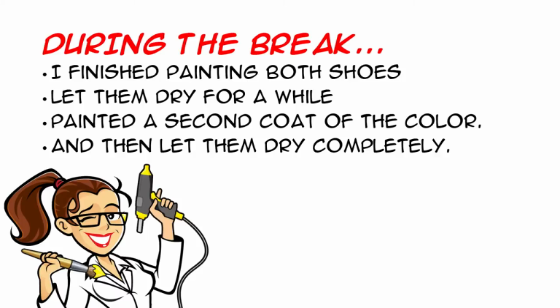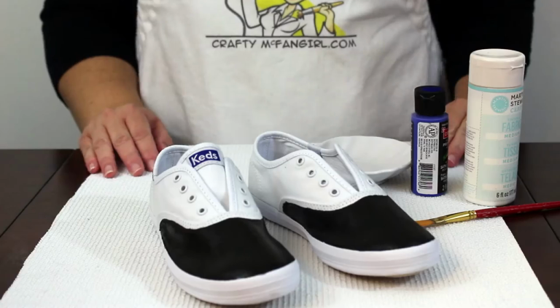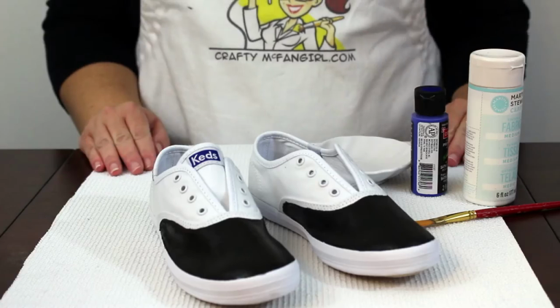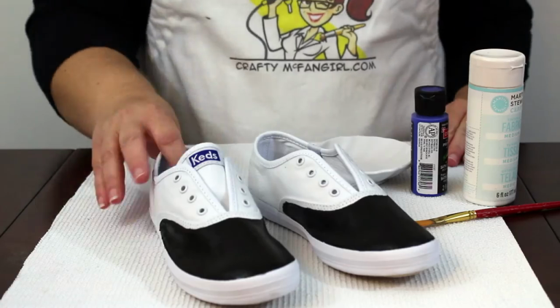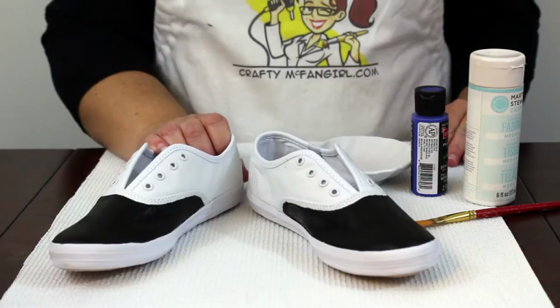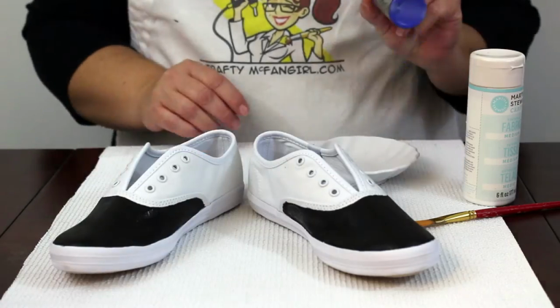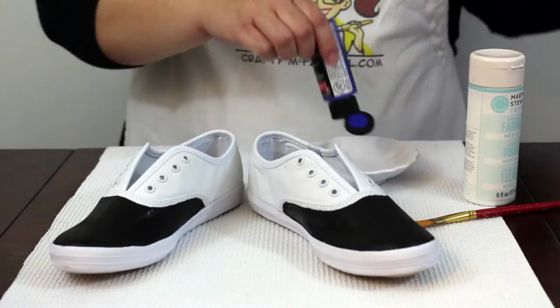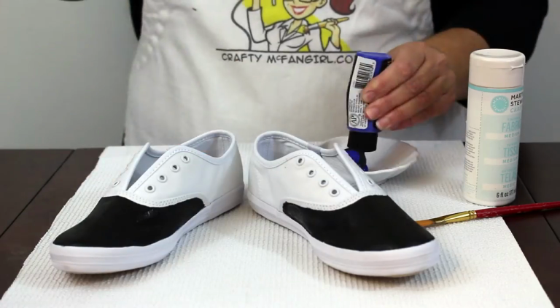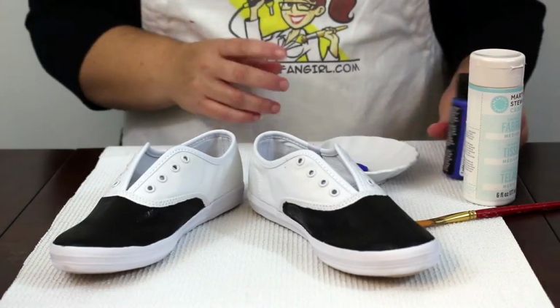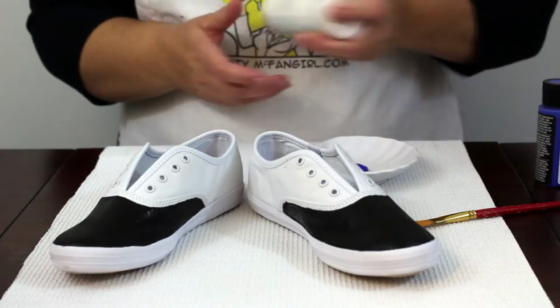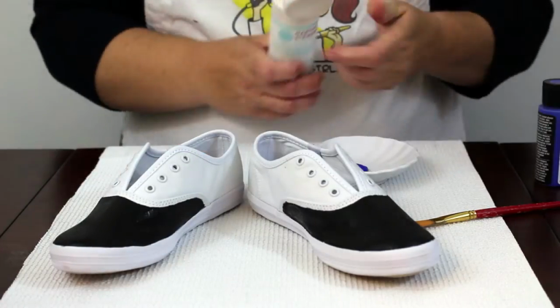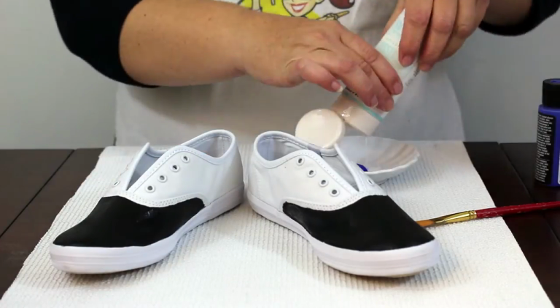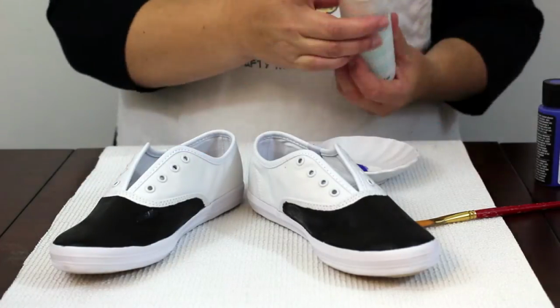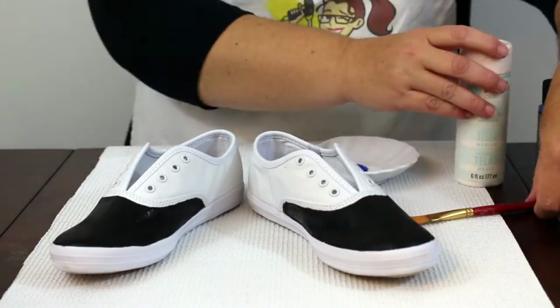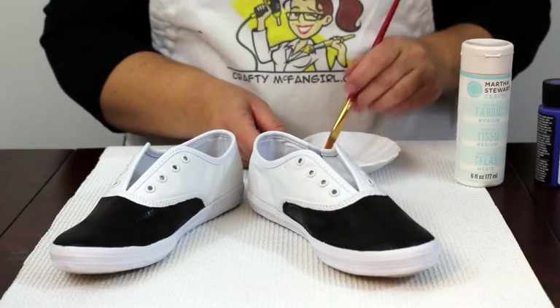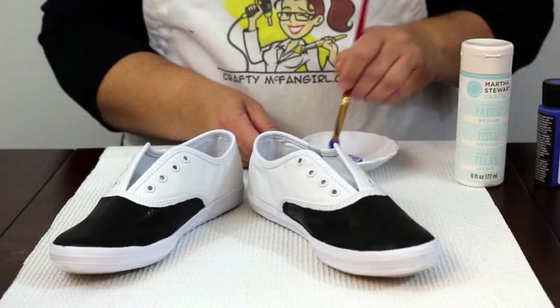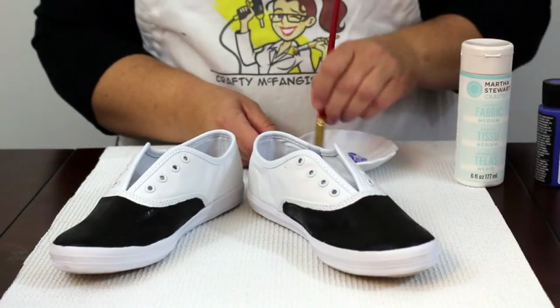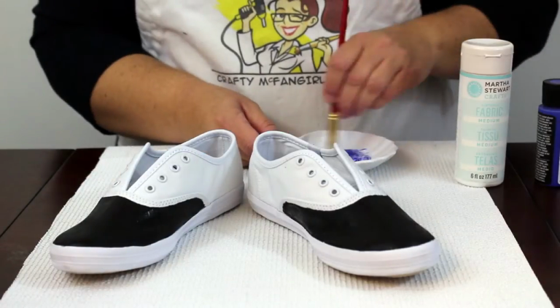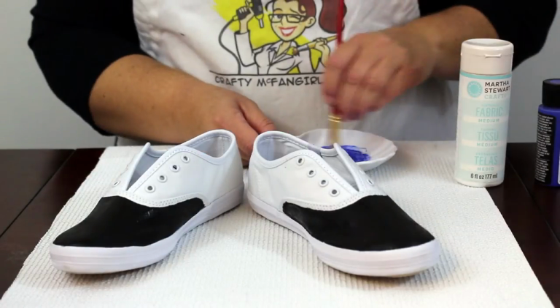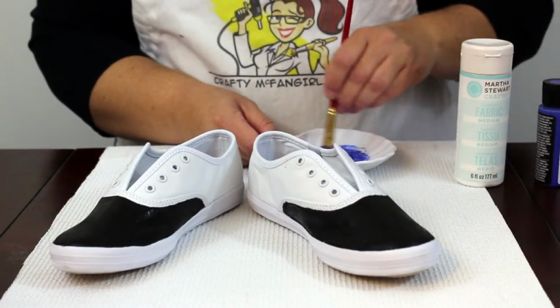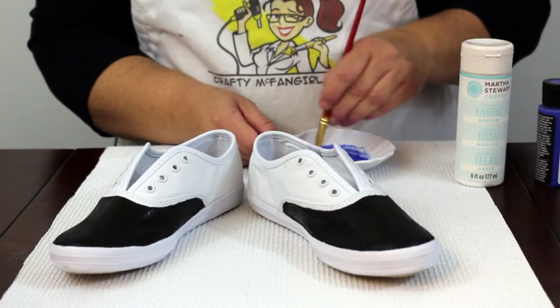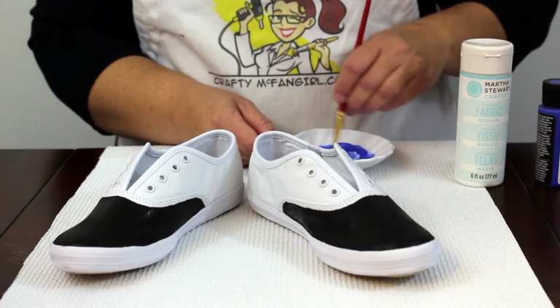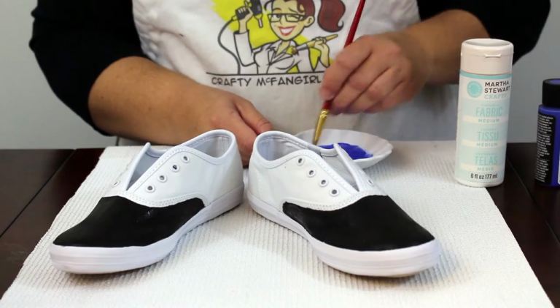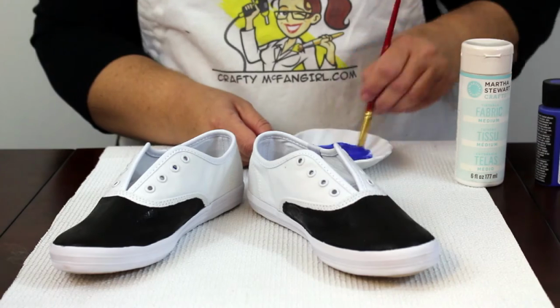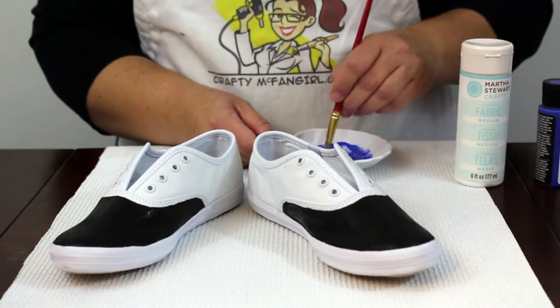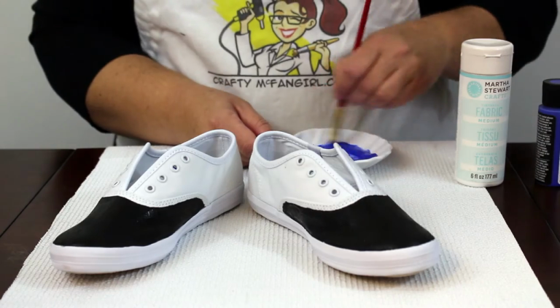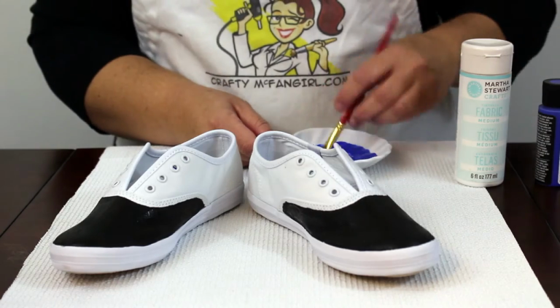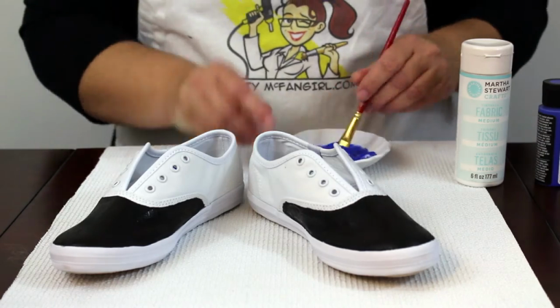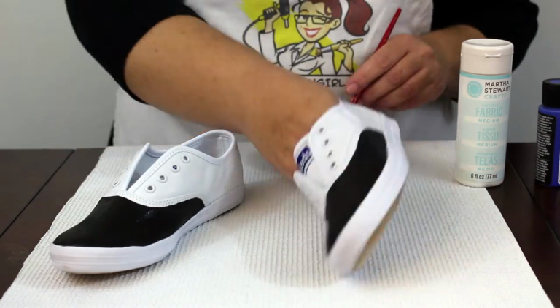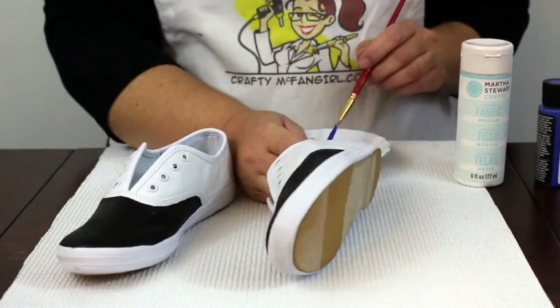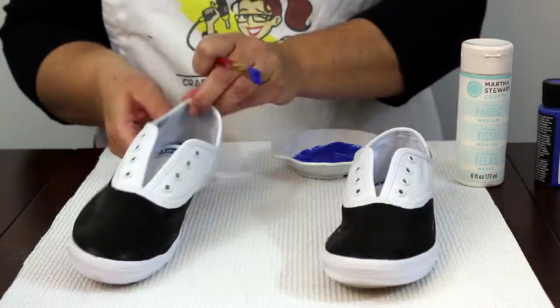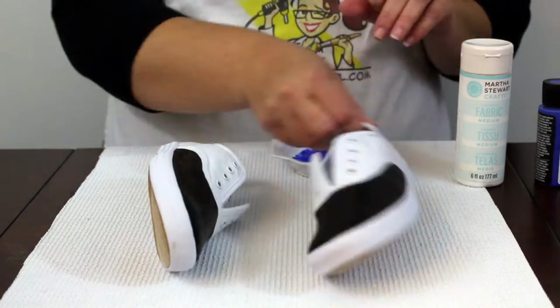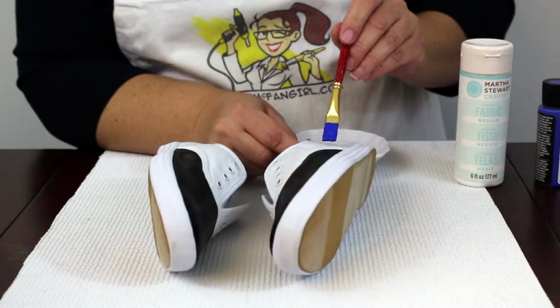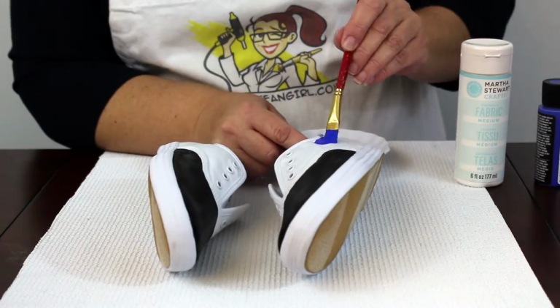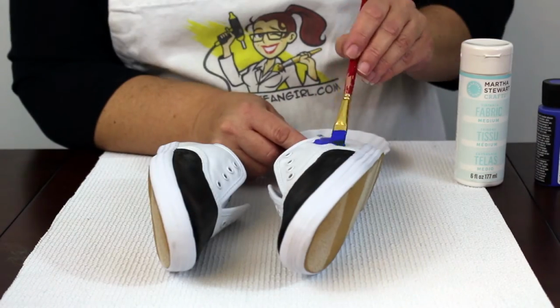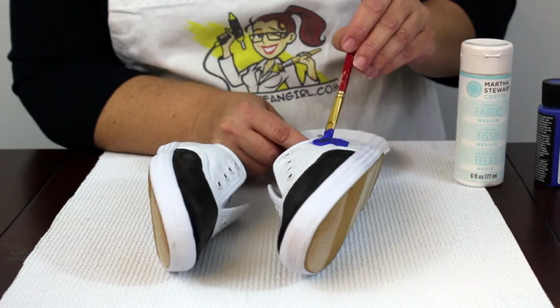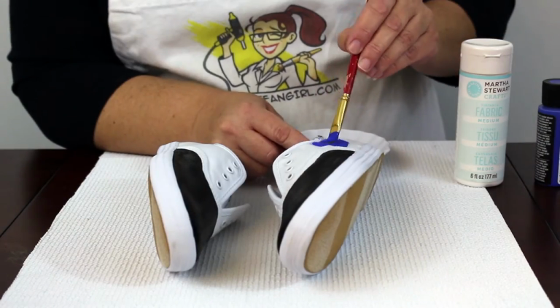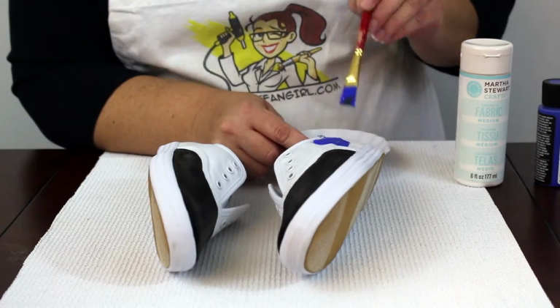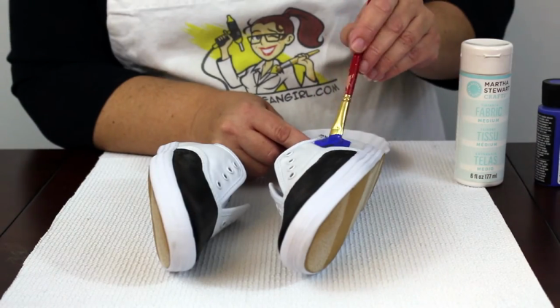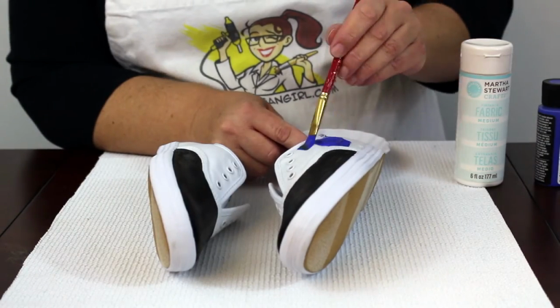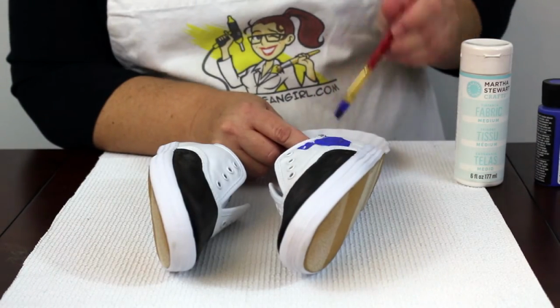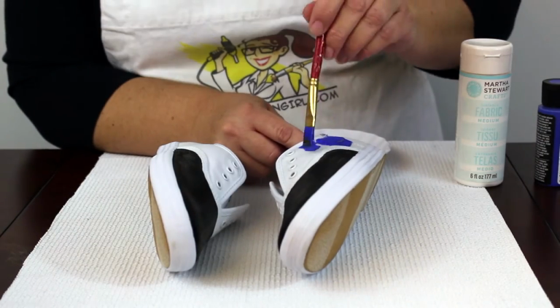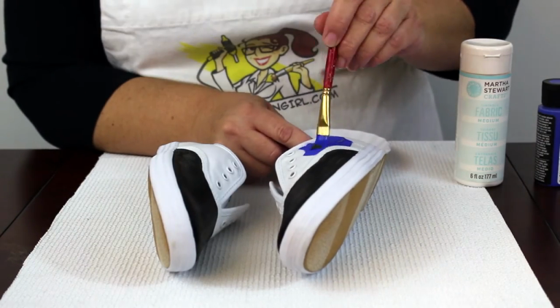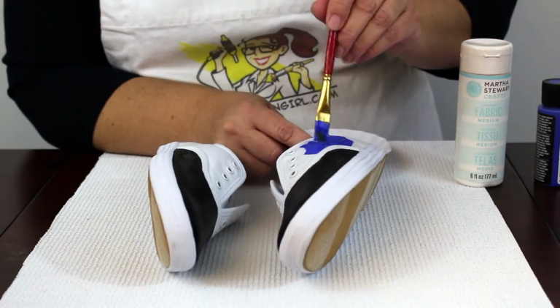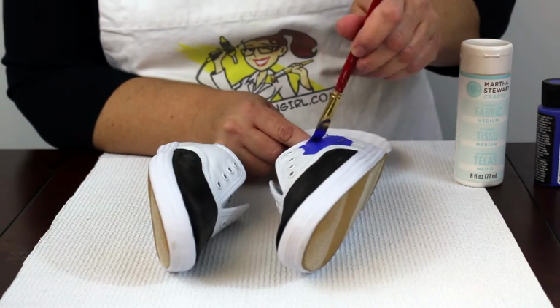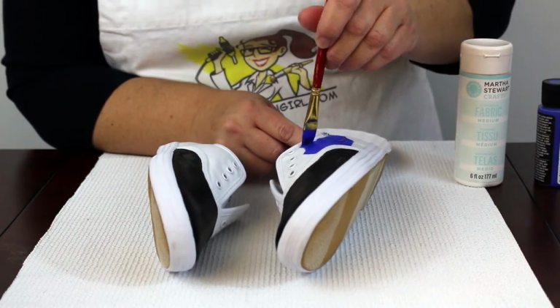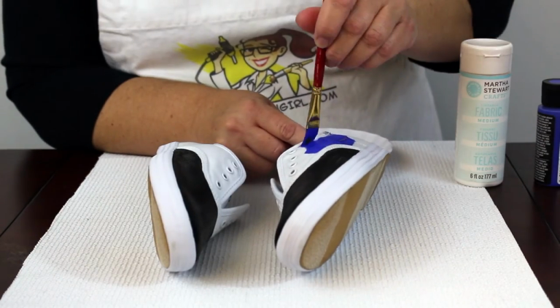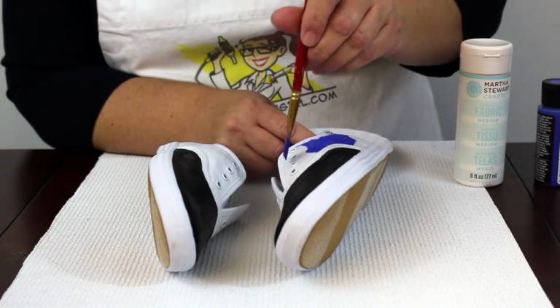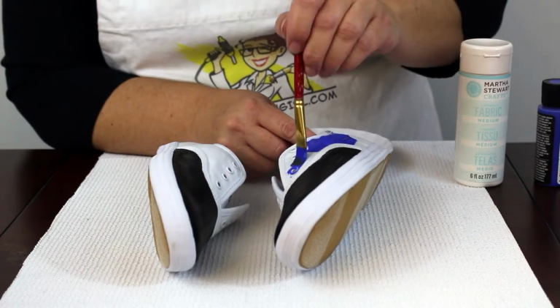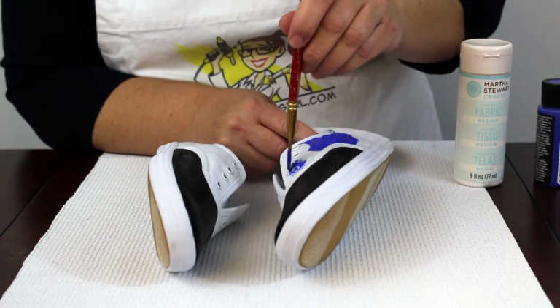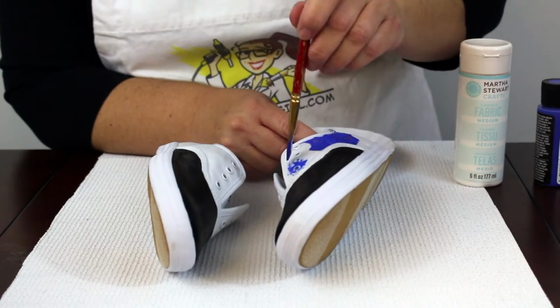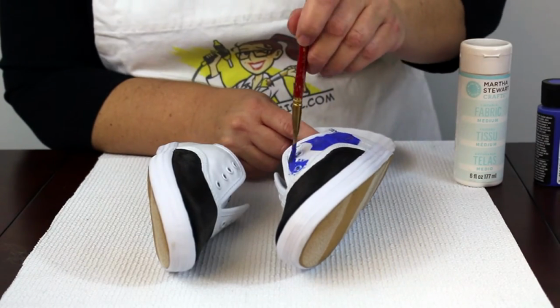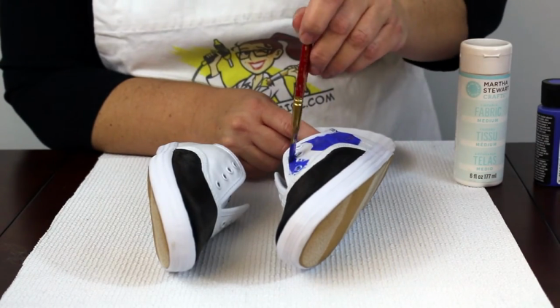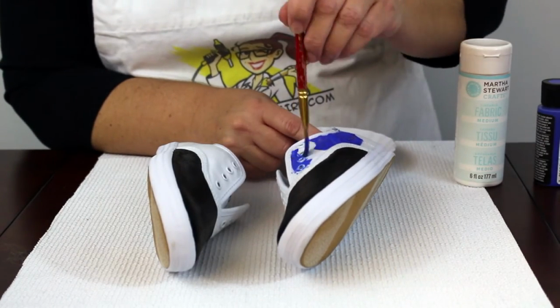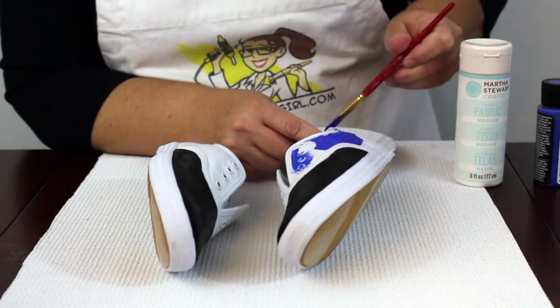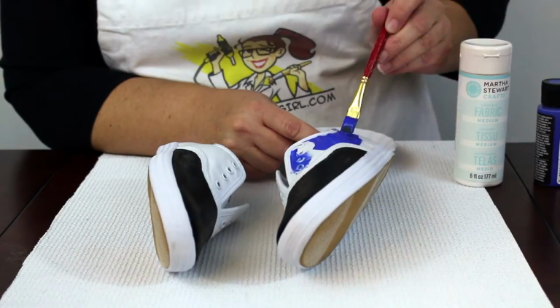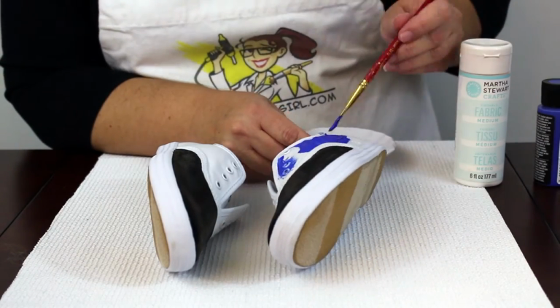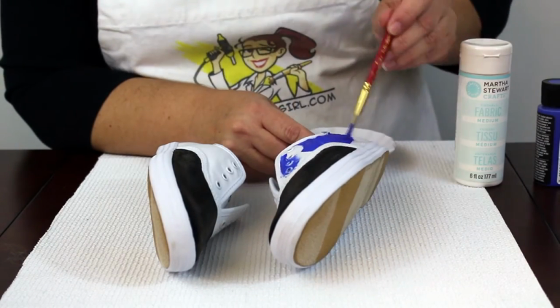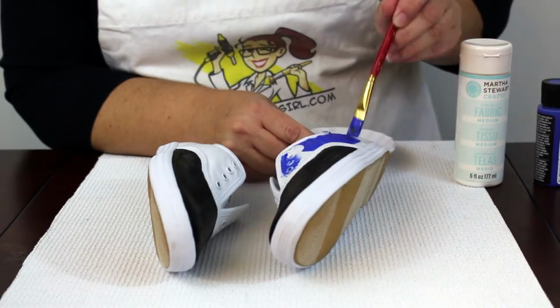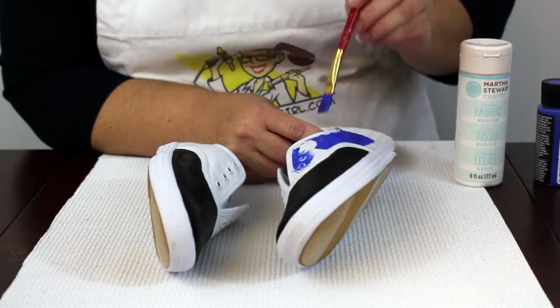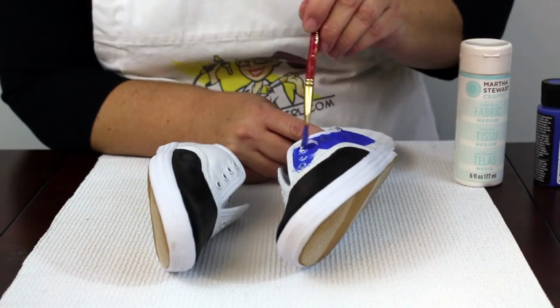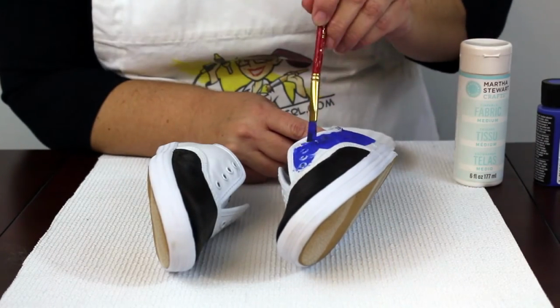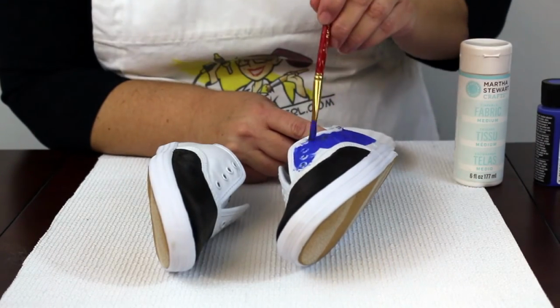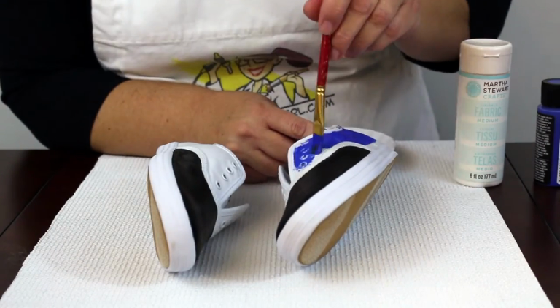Next, mix royal blue paint with fabric medium and paint the left side of the left shoe and the right side of the right shoe.